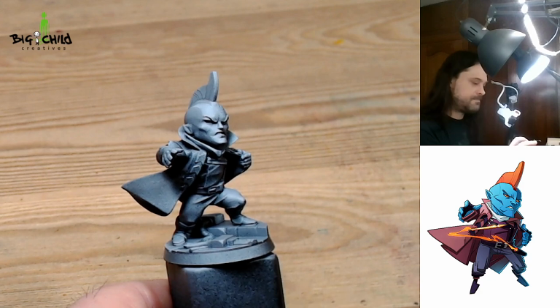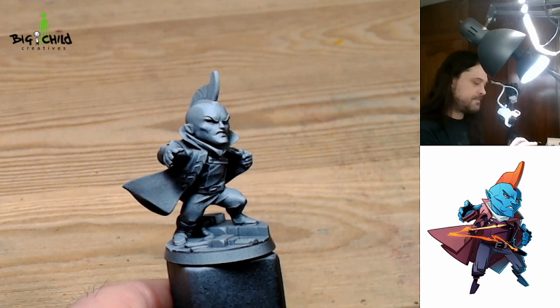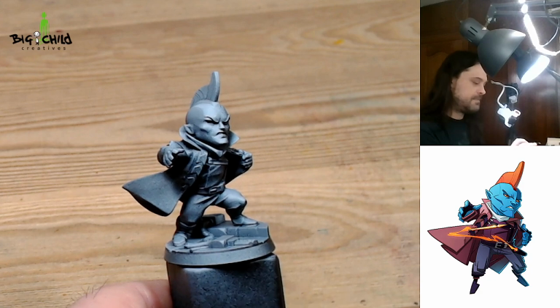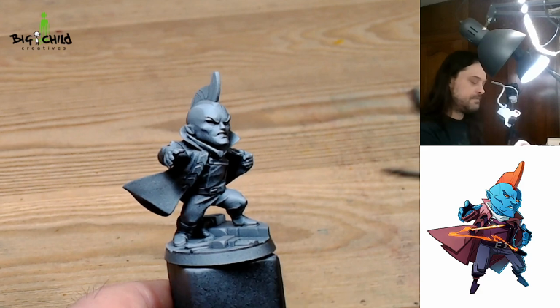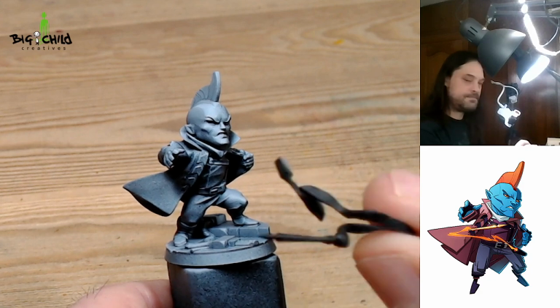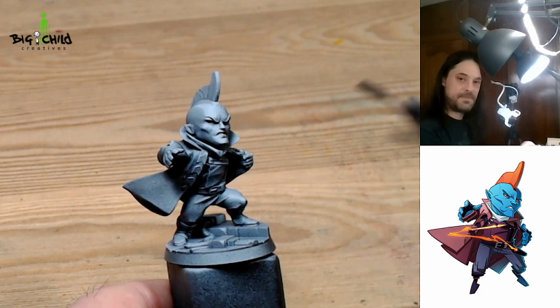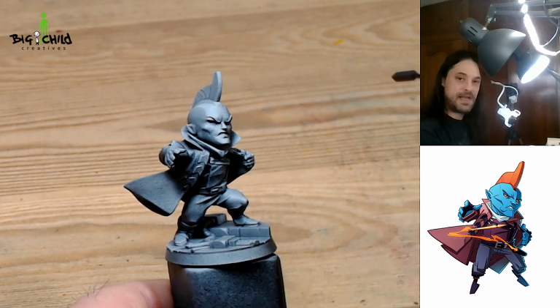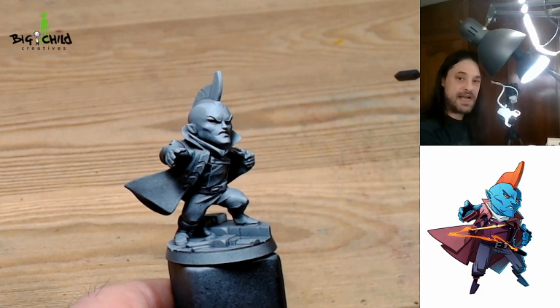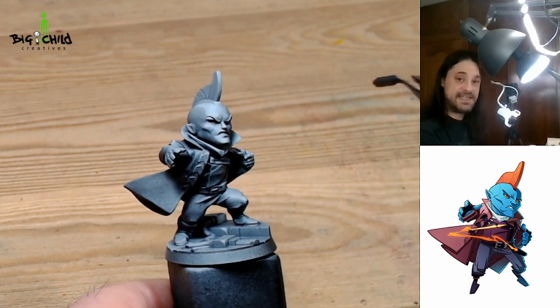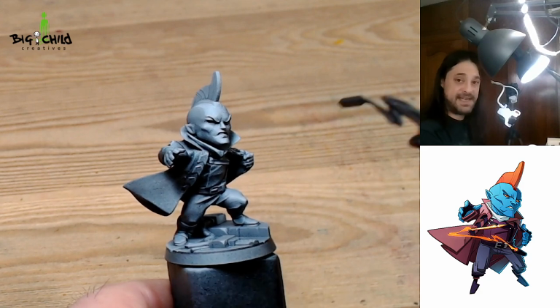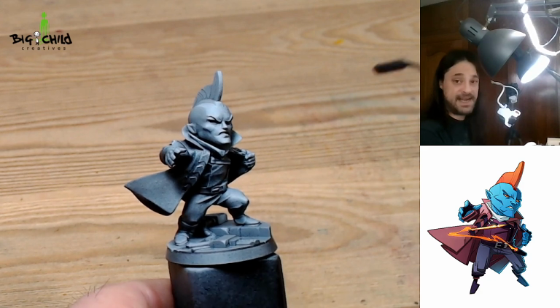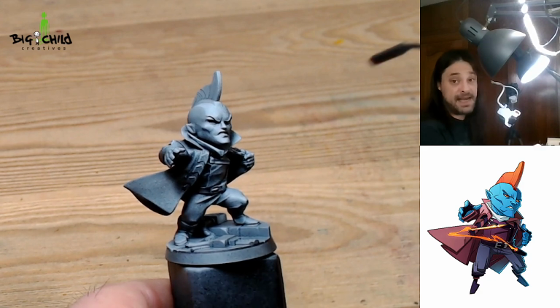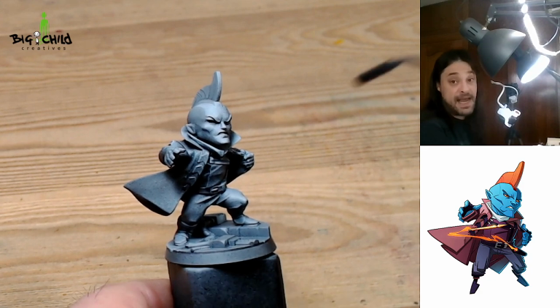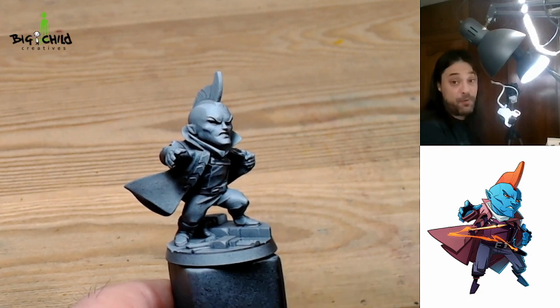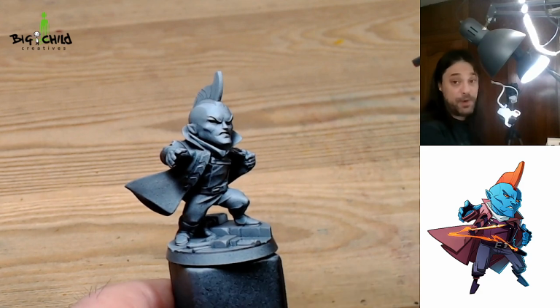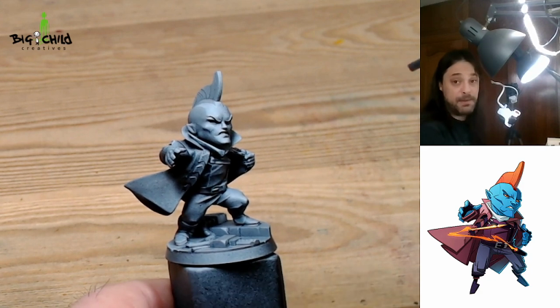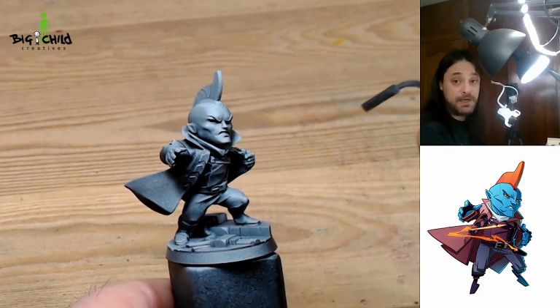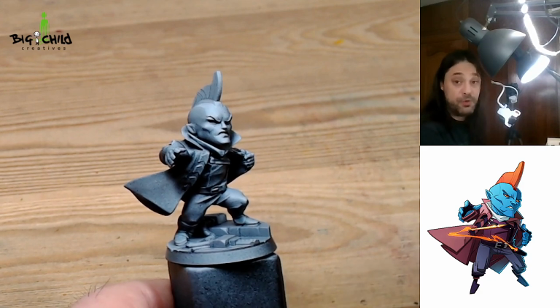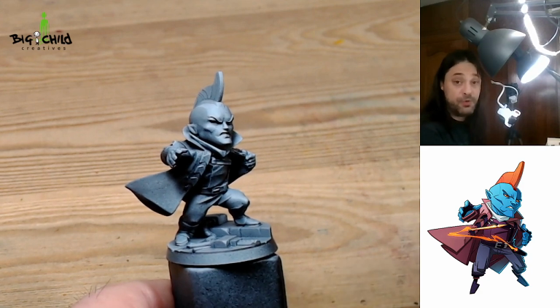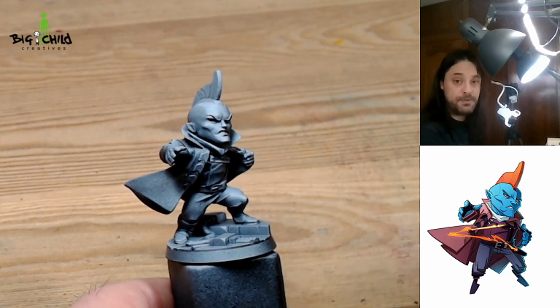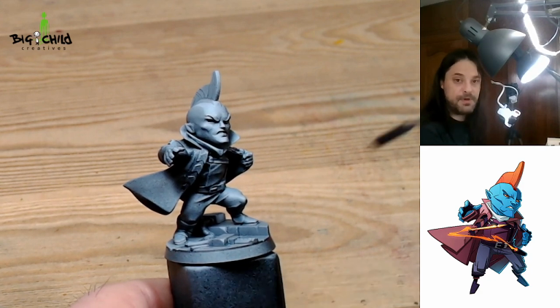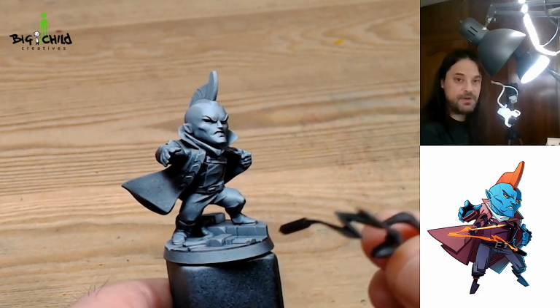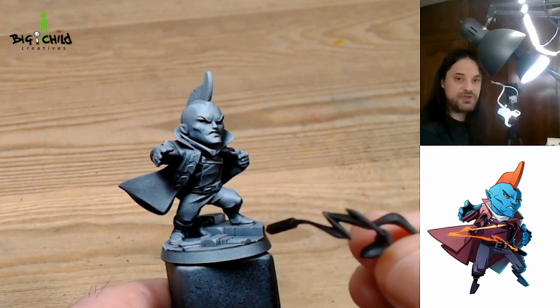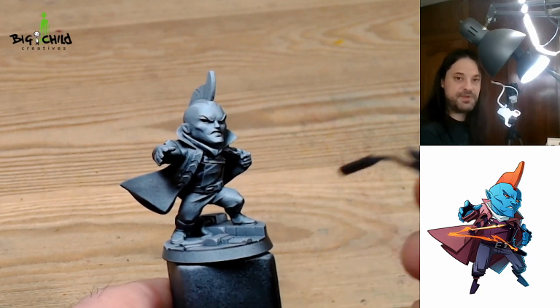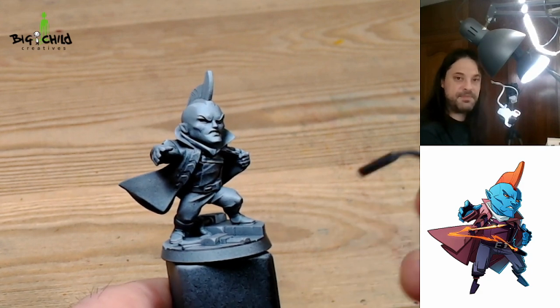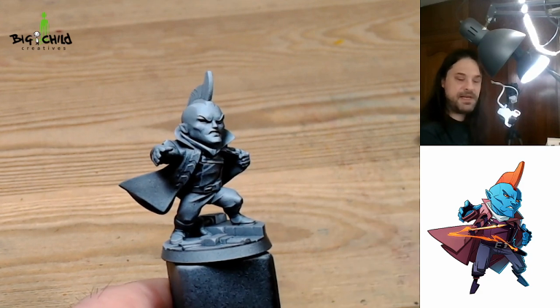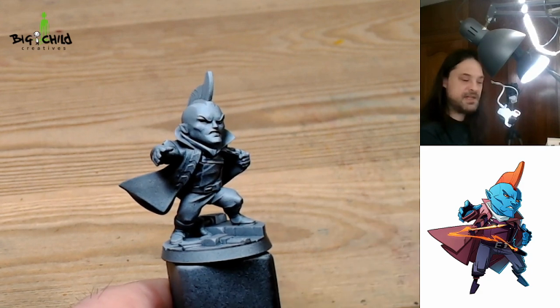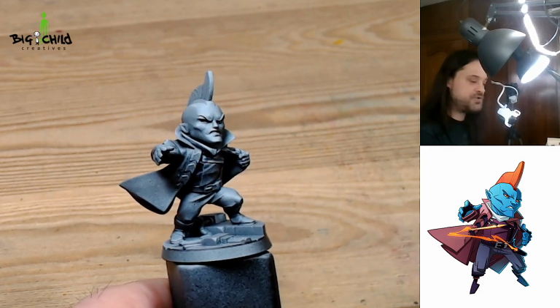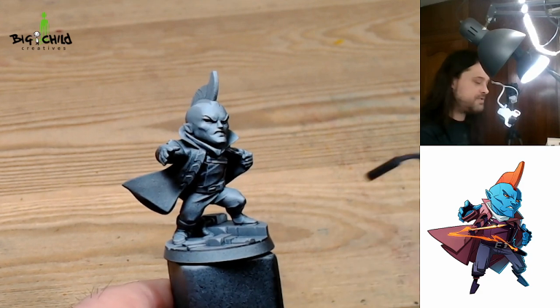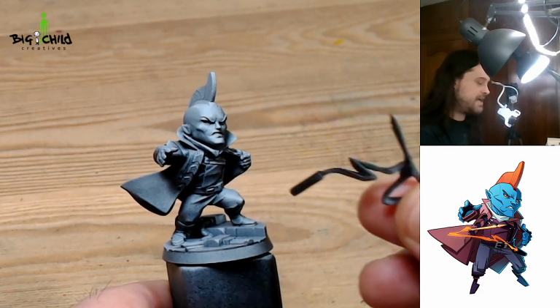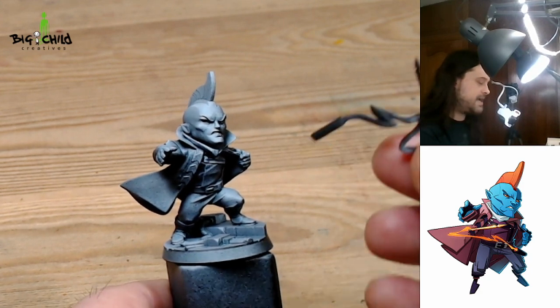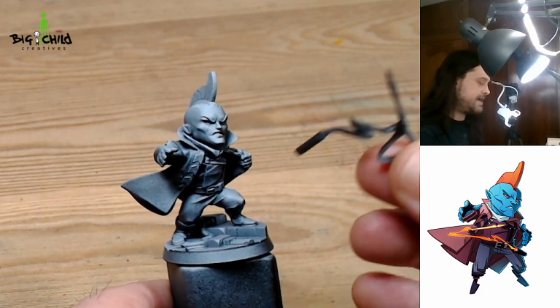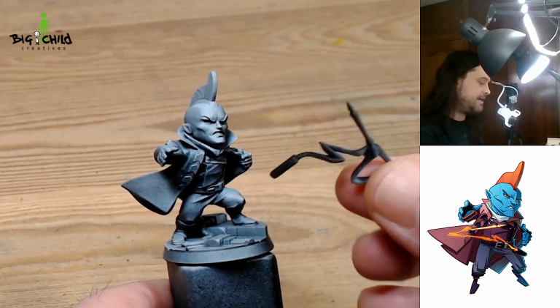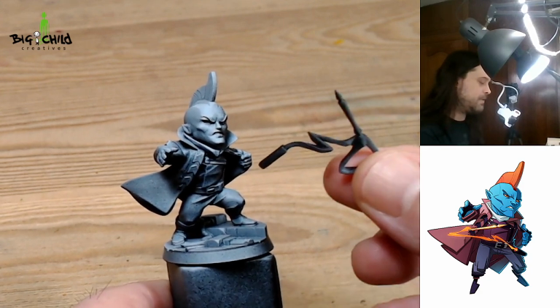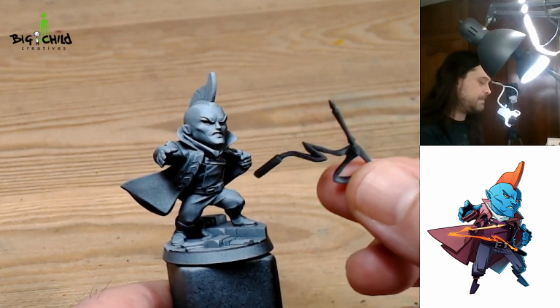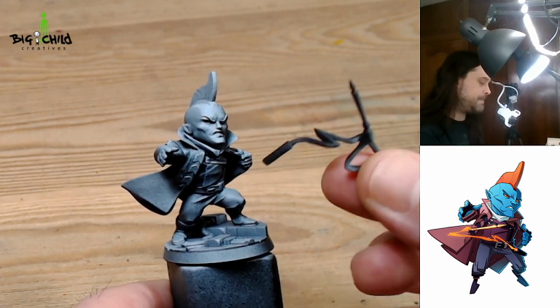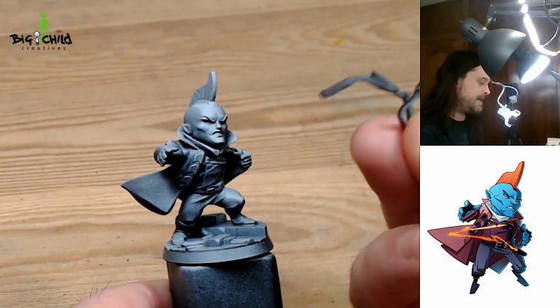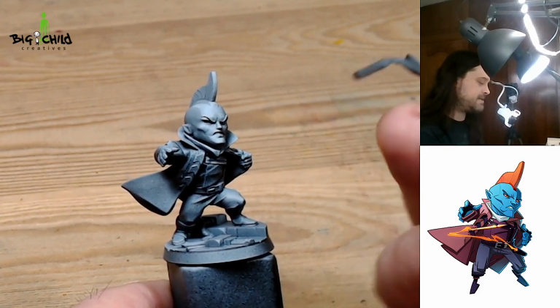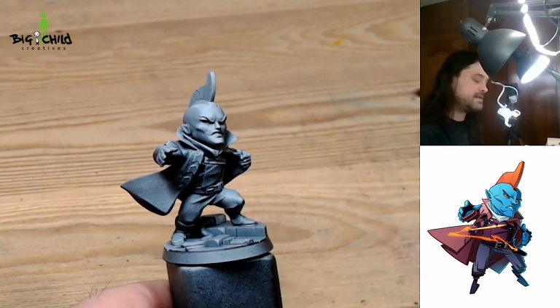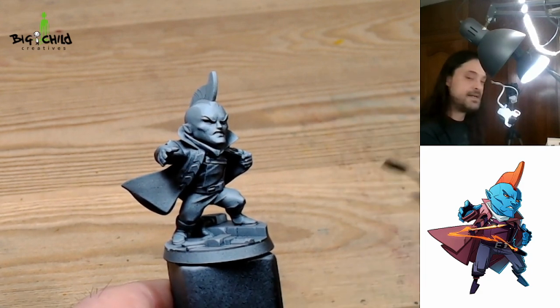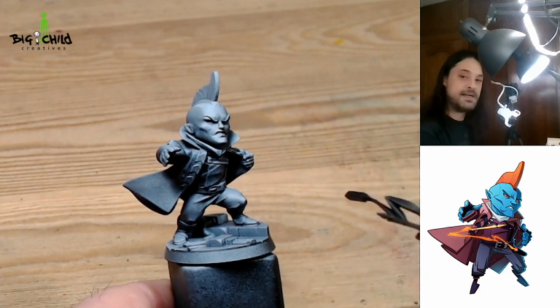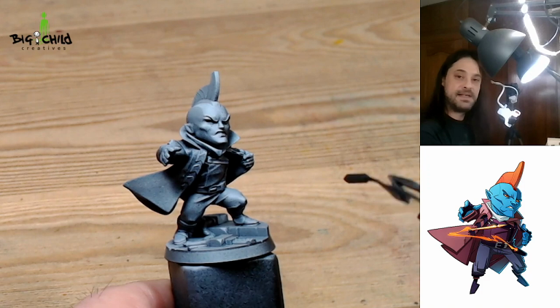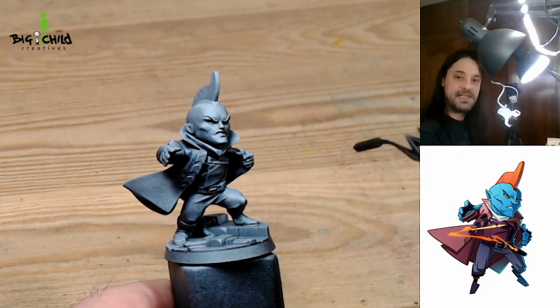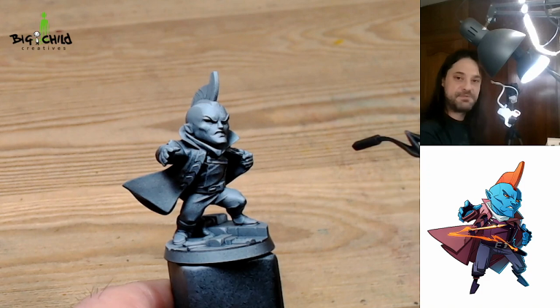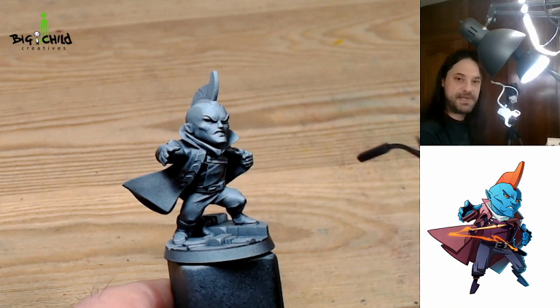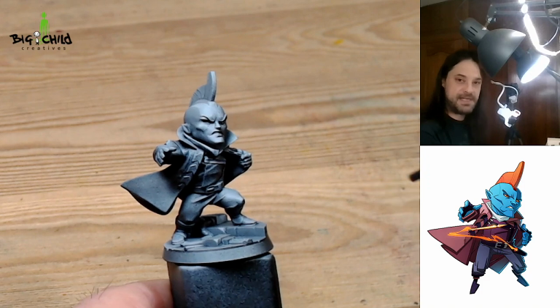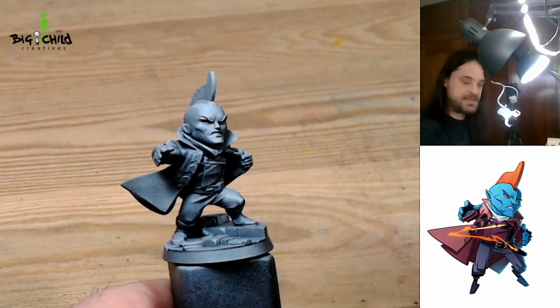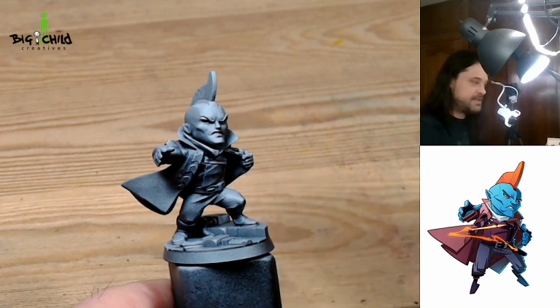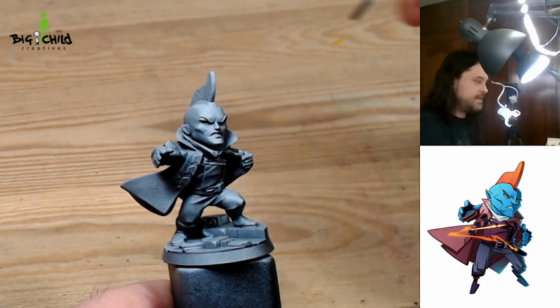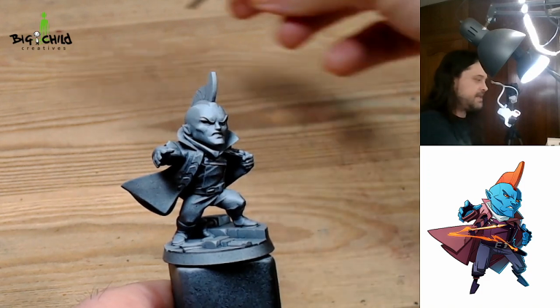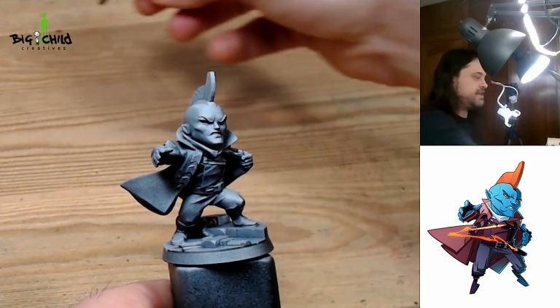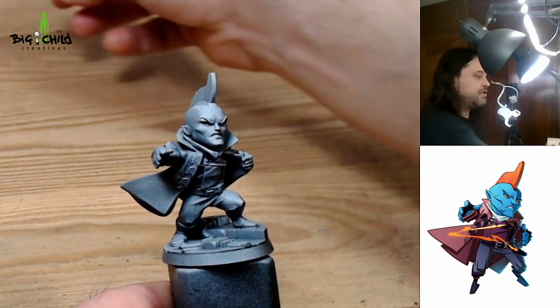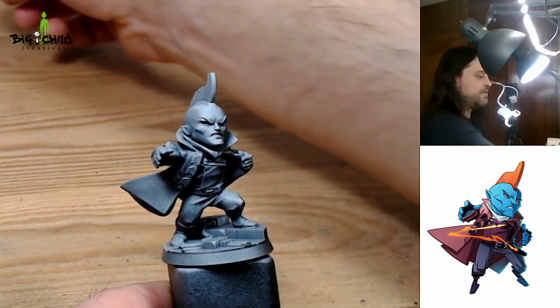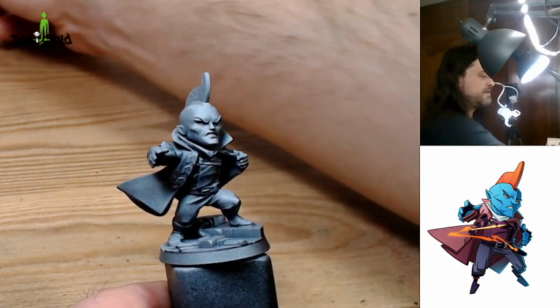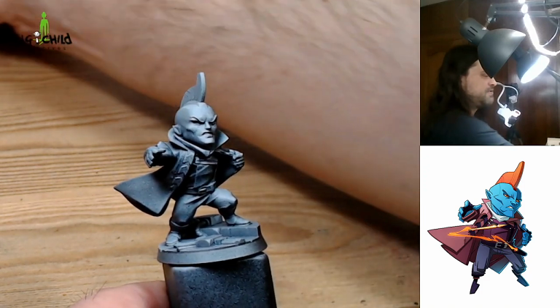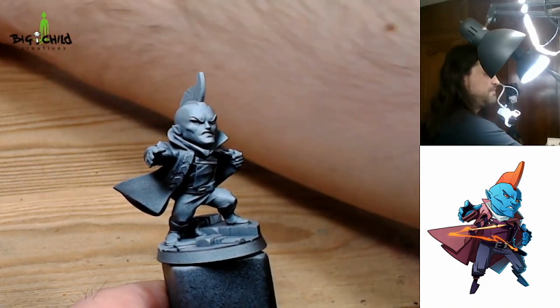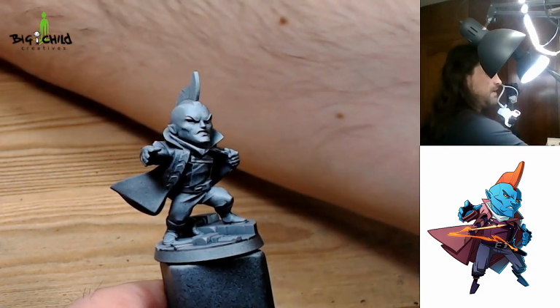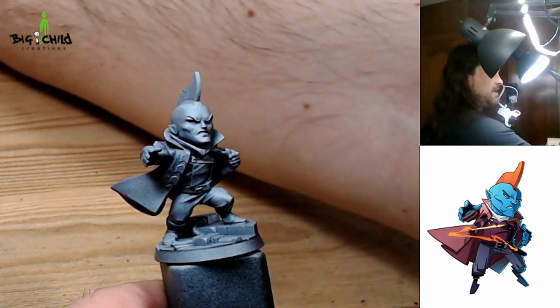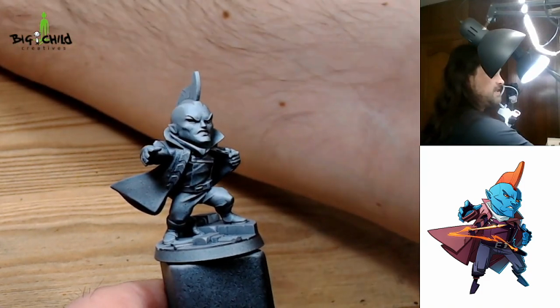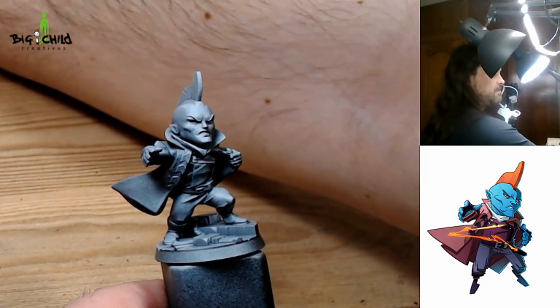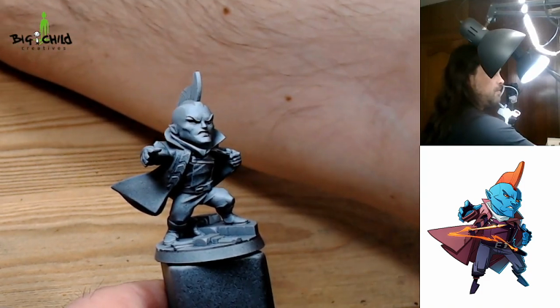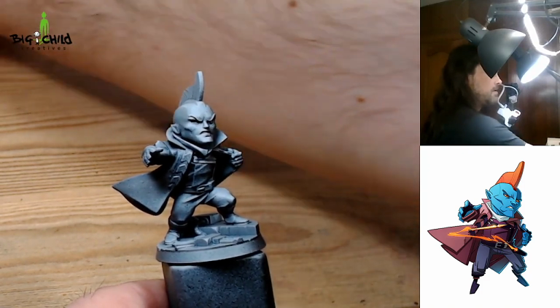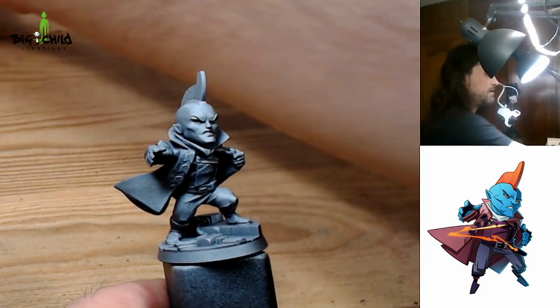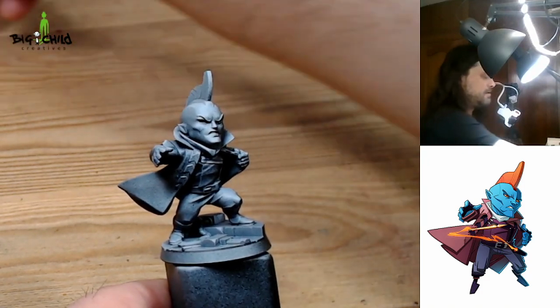I also unglued one piece of the miniature because I found it easier to paint without it. At the end I will glue it back onto the miniature and paint that piece to finish the work.